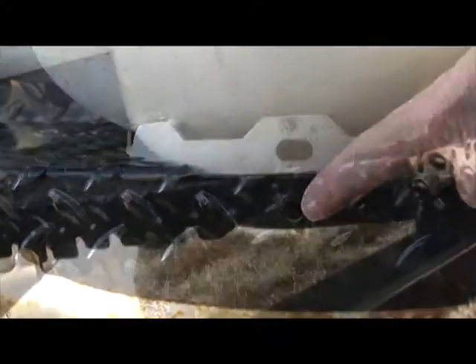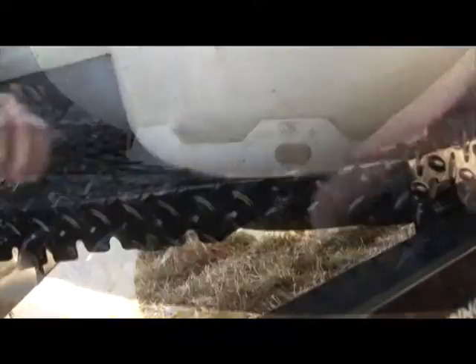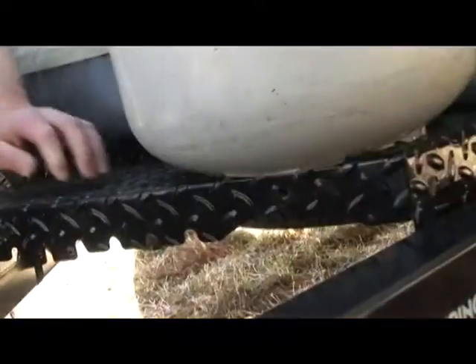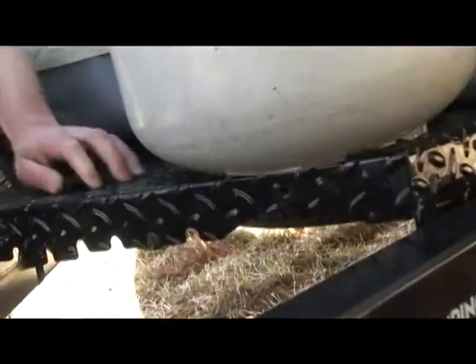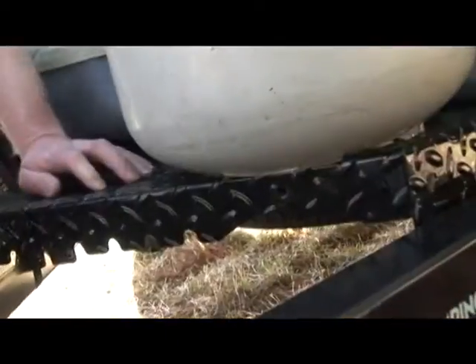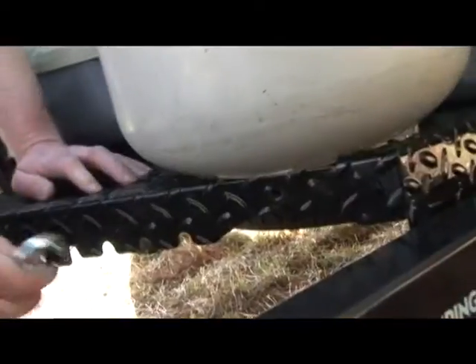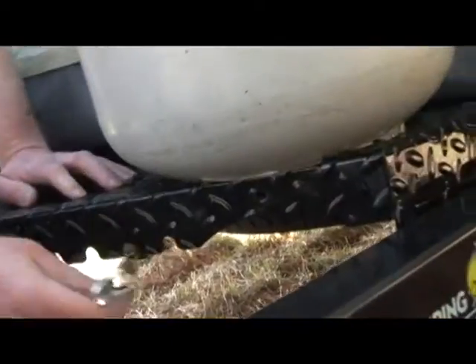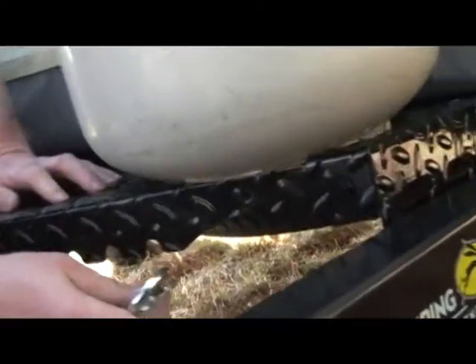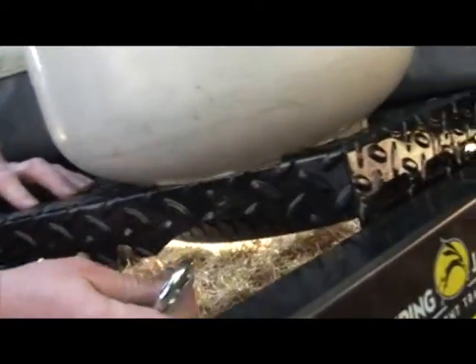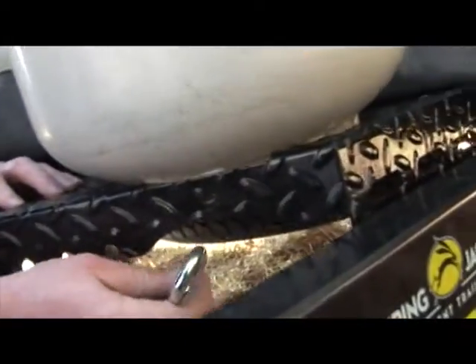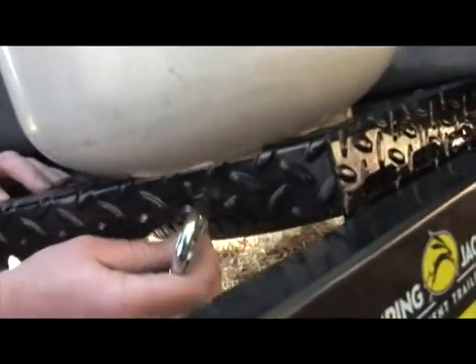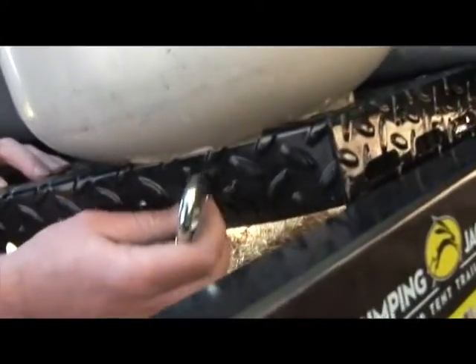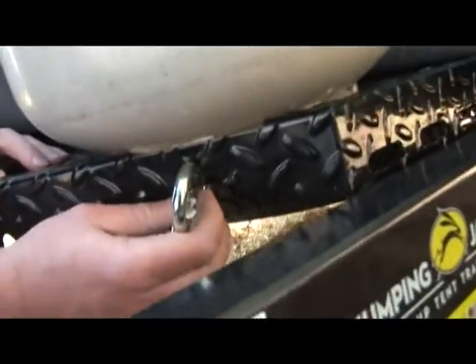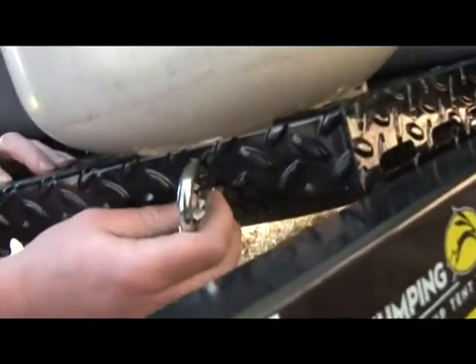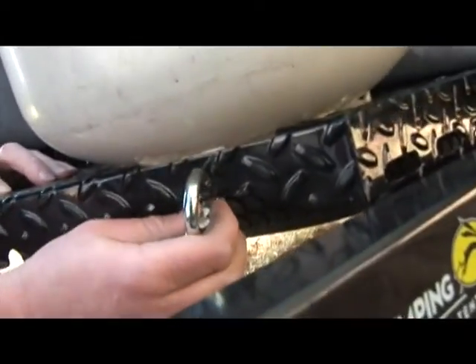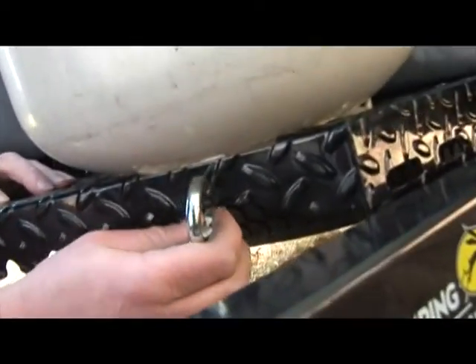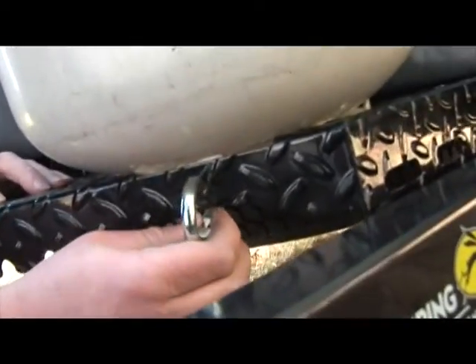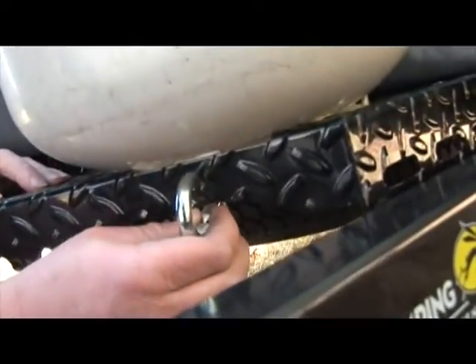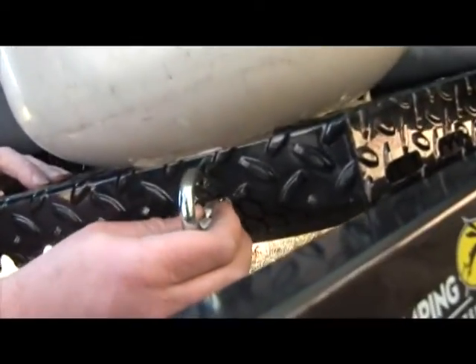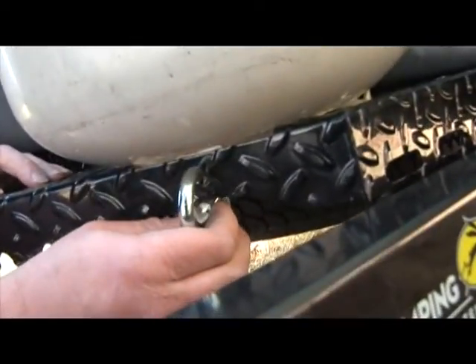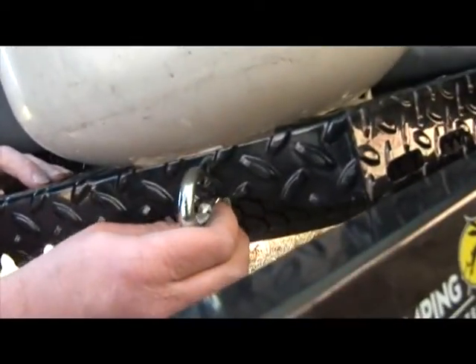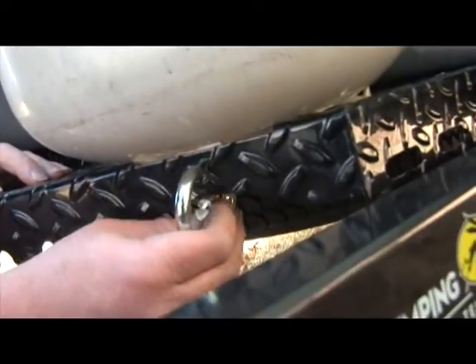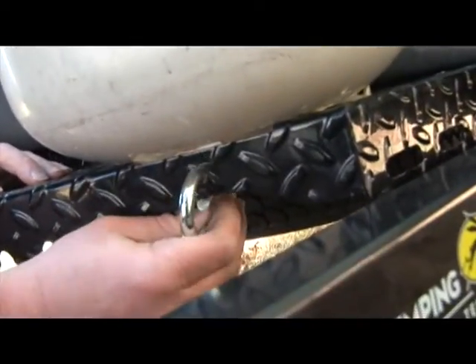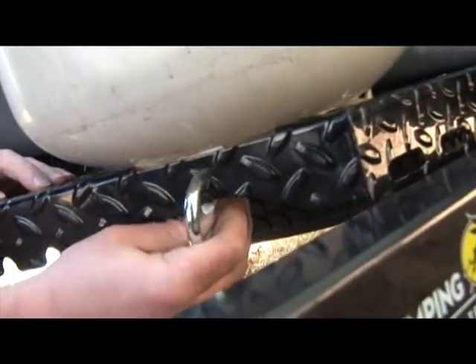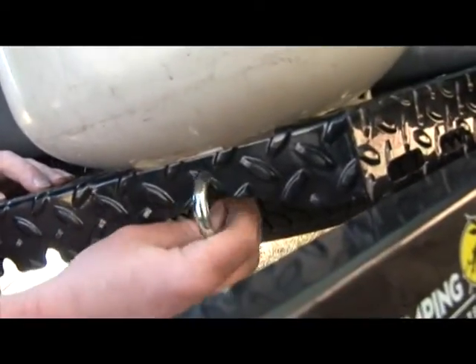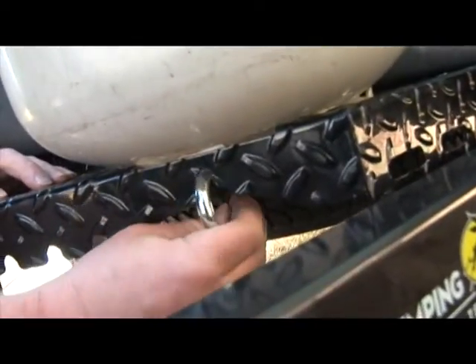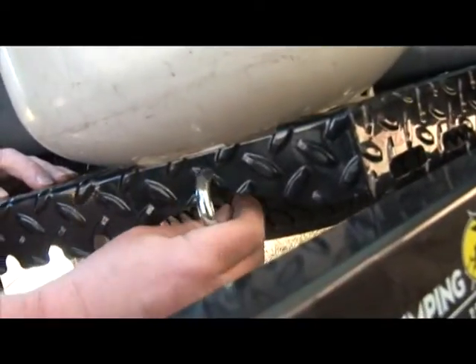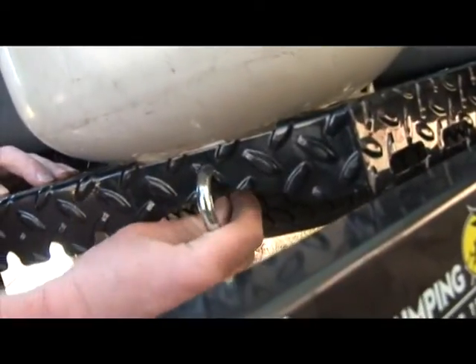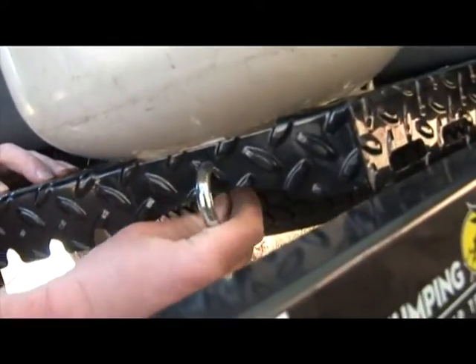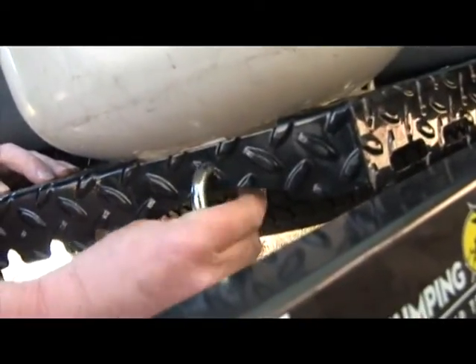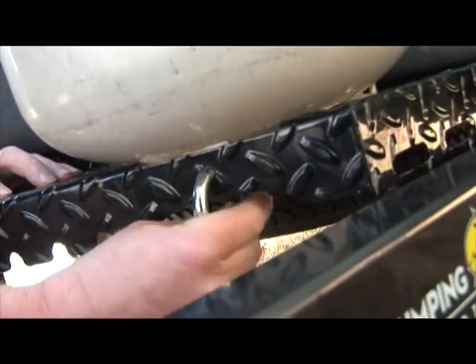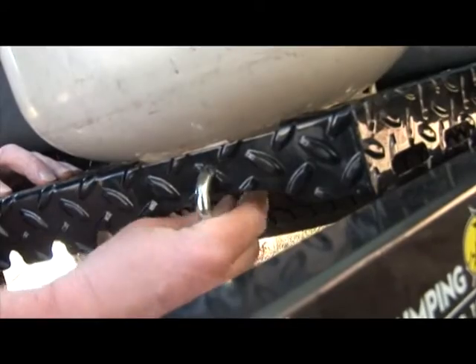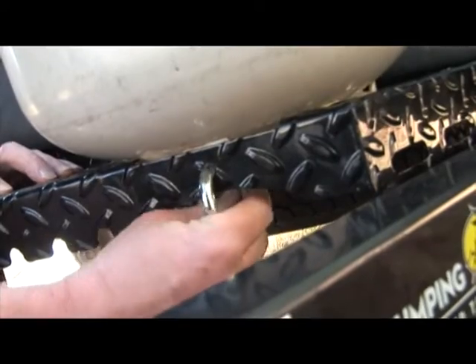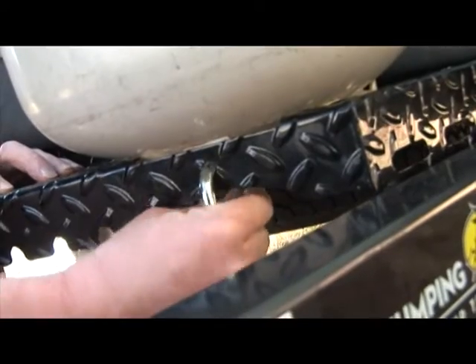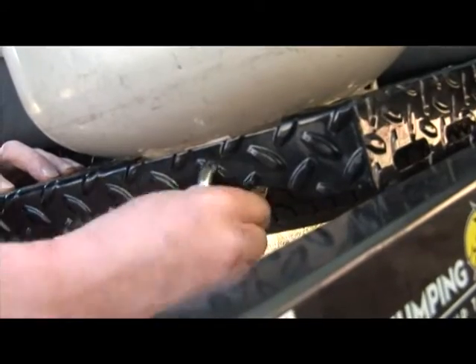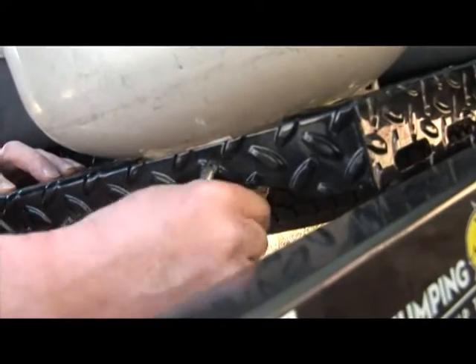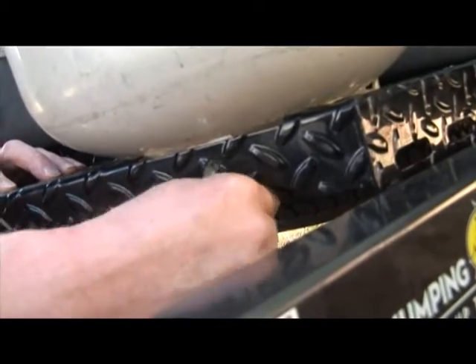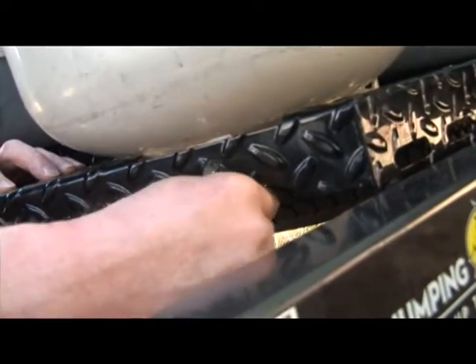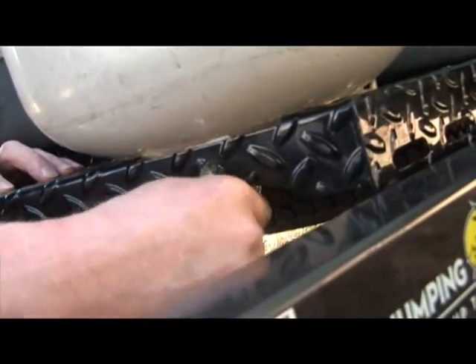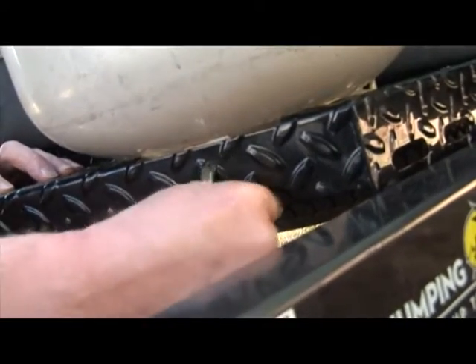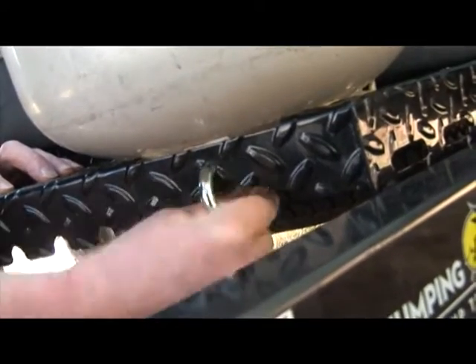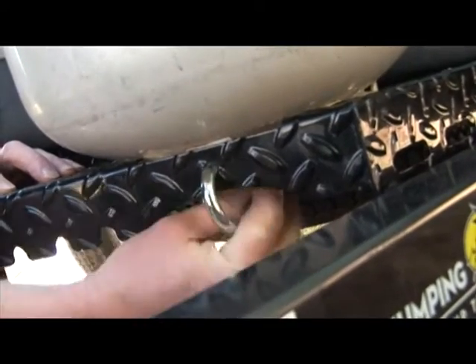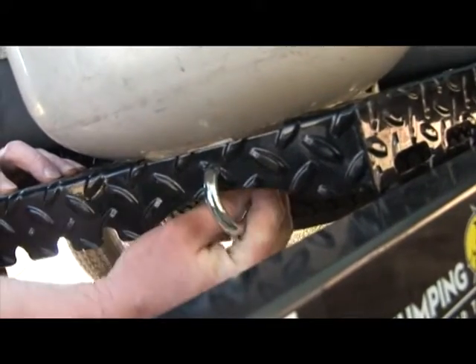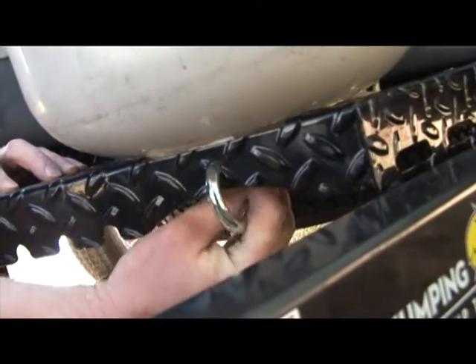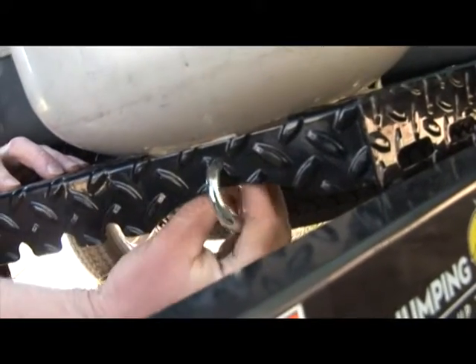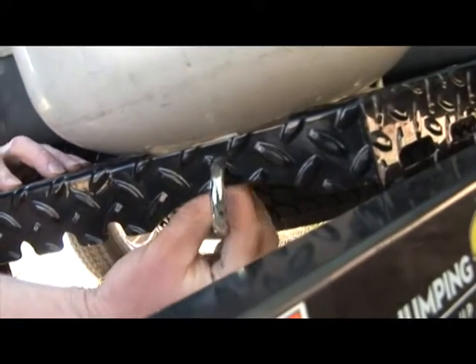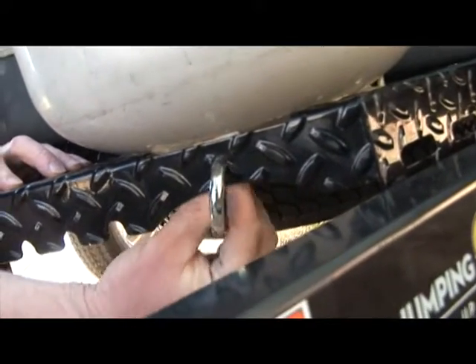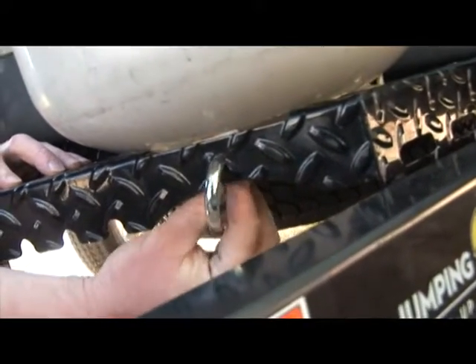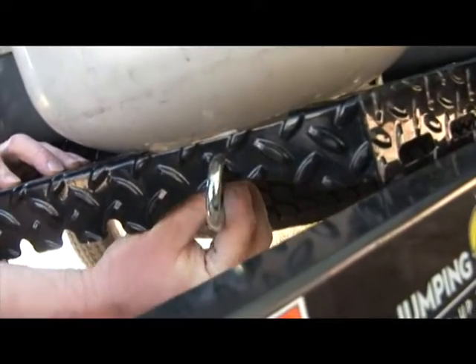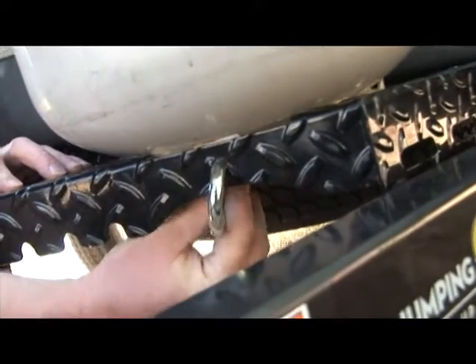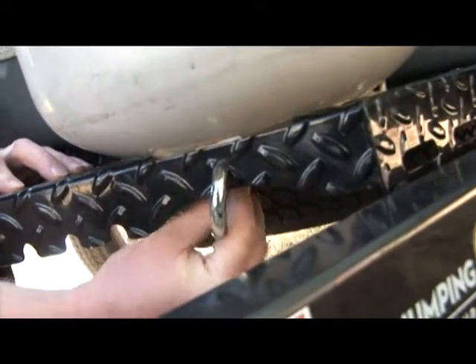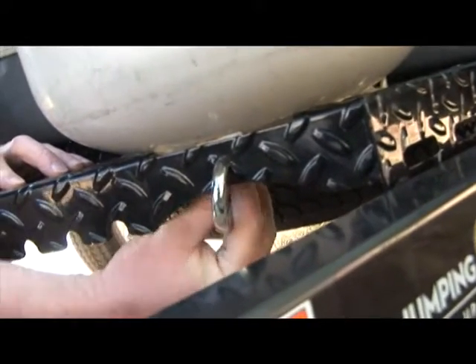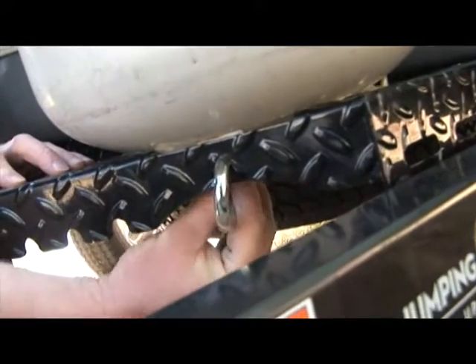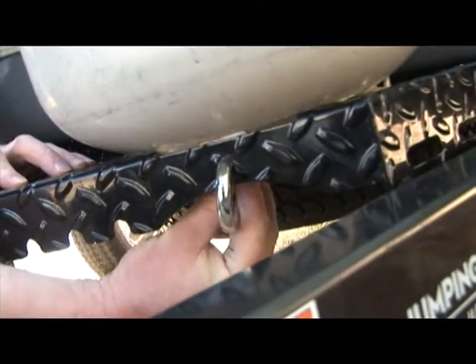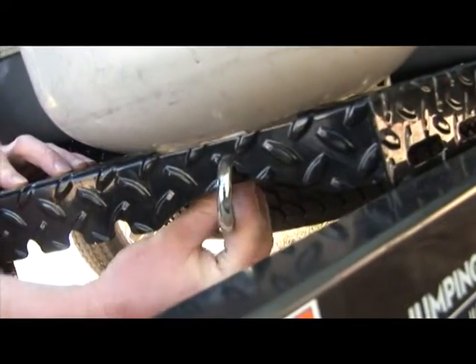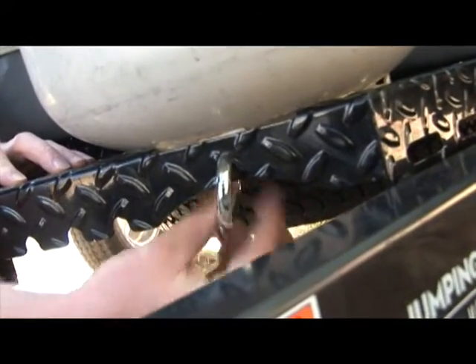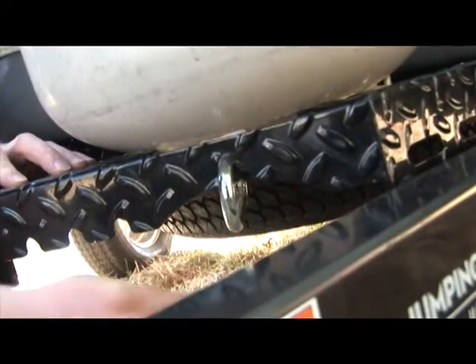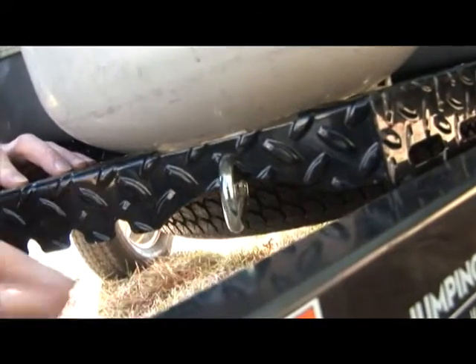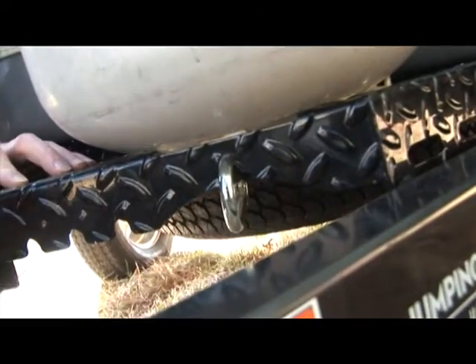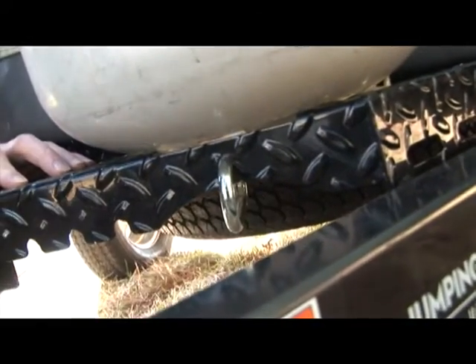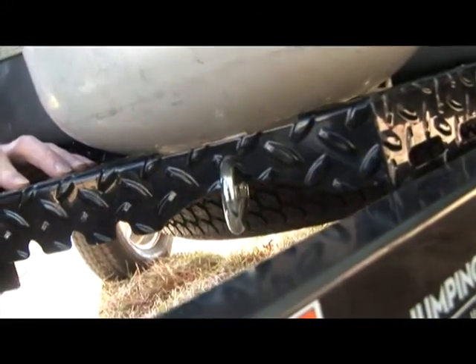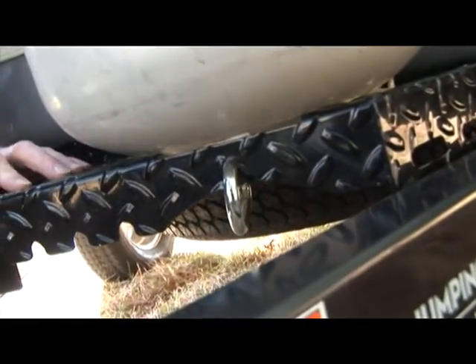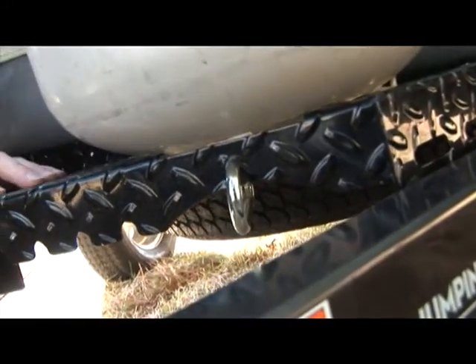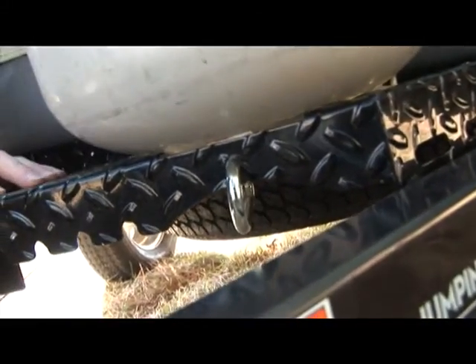To secure the tank, attach the carabiners provided through the holes on the front and back of the tank. Make sure the carabiners are connected and secure.